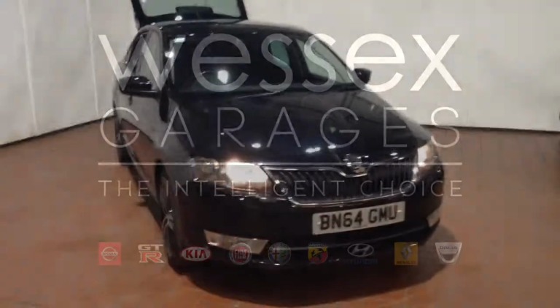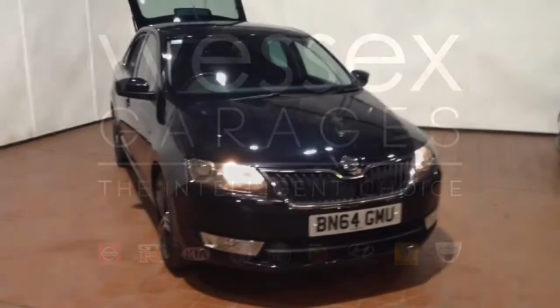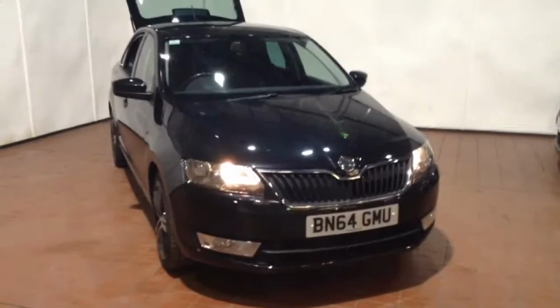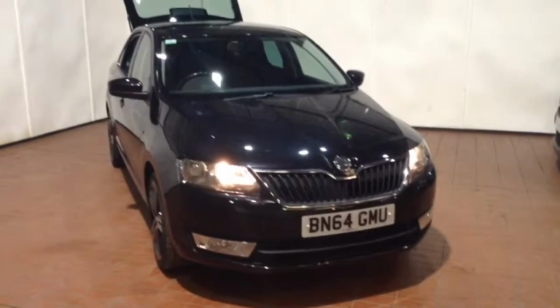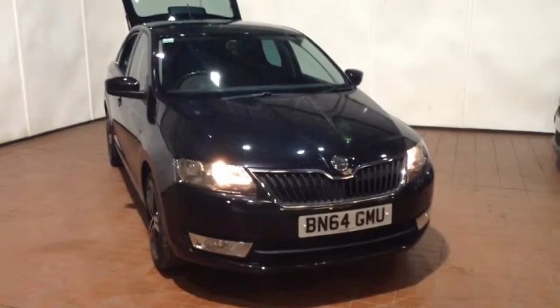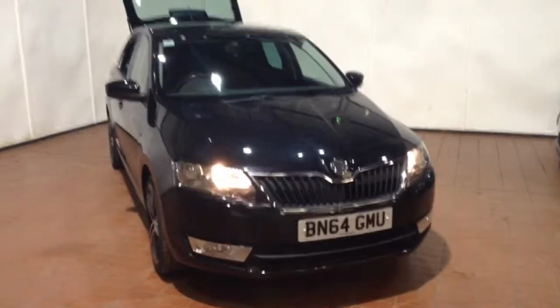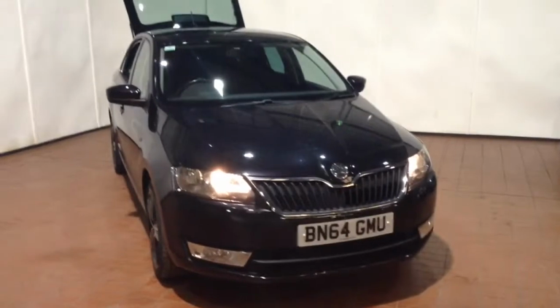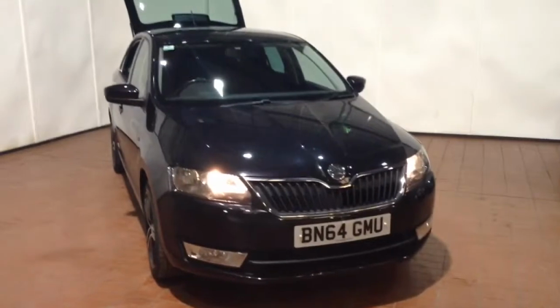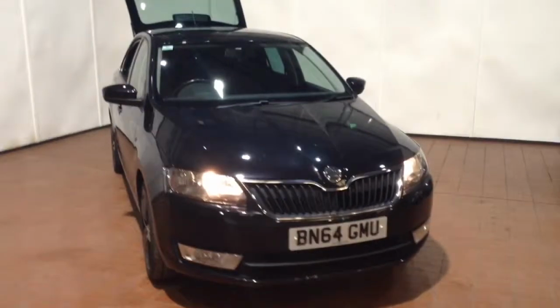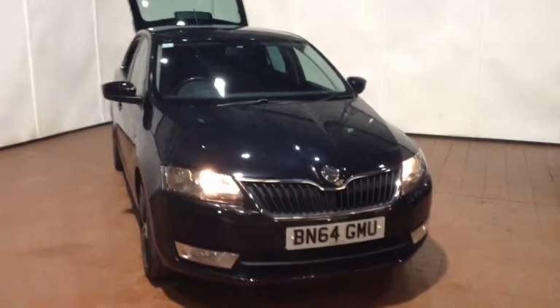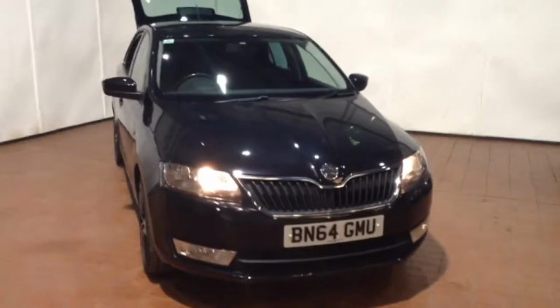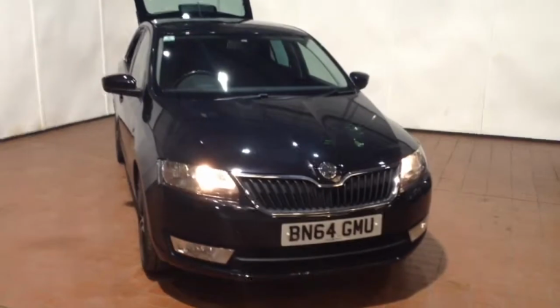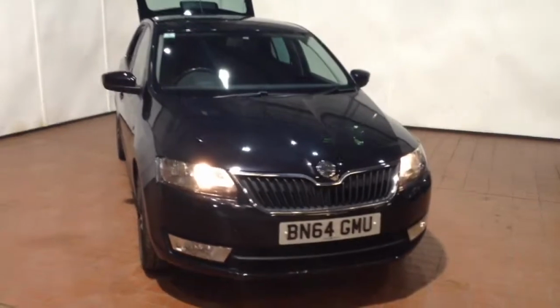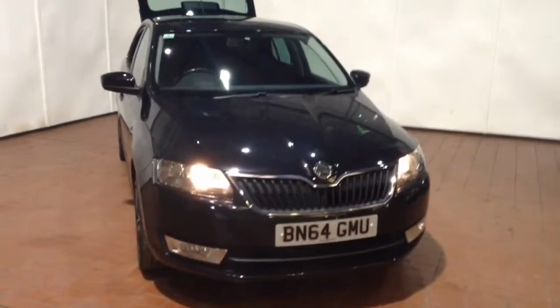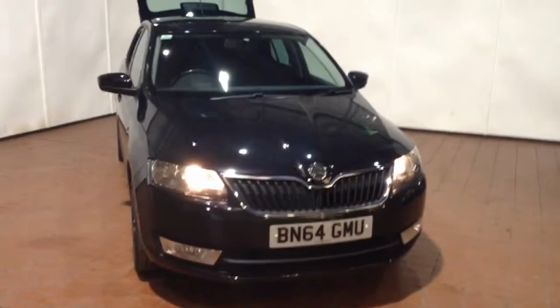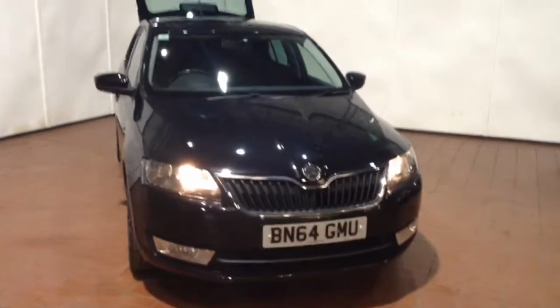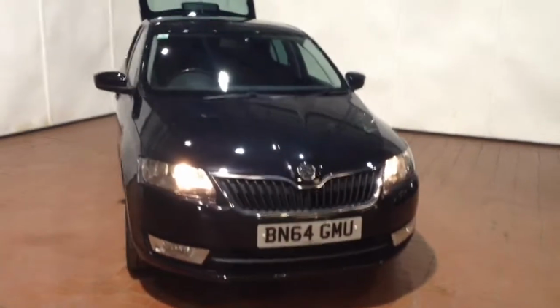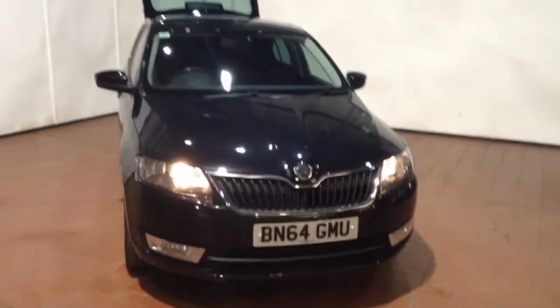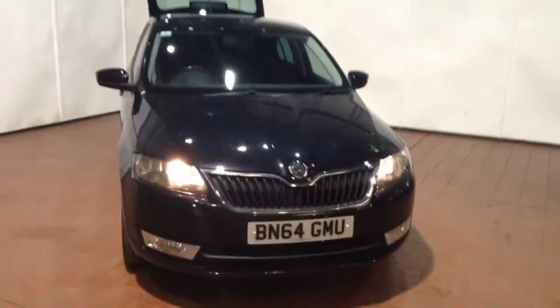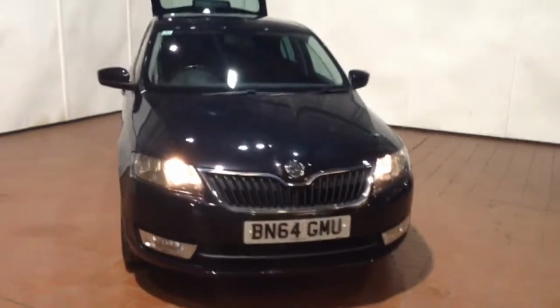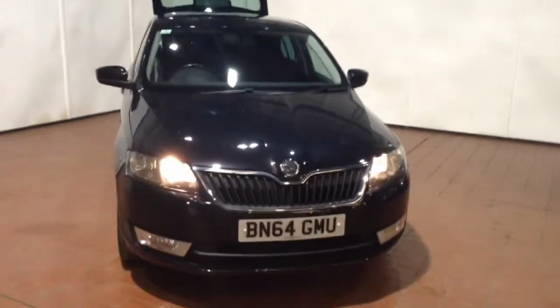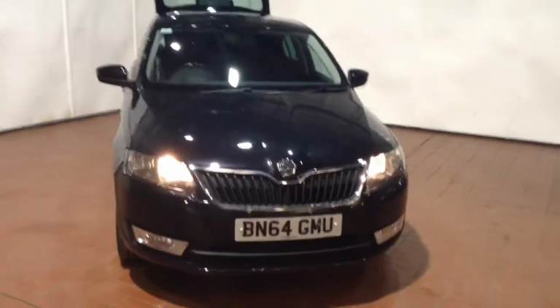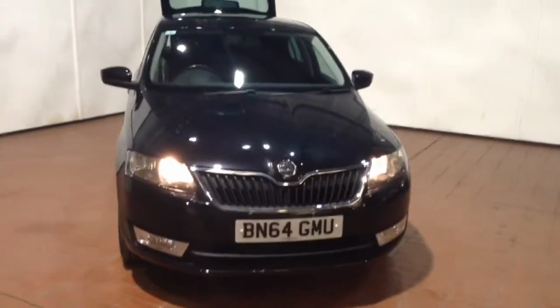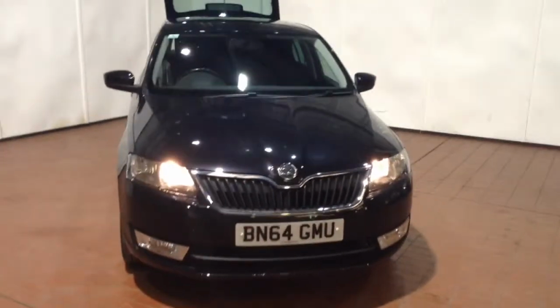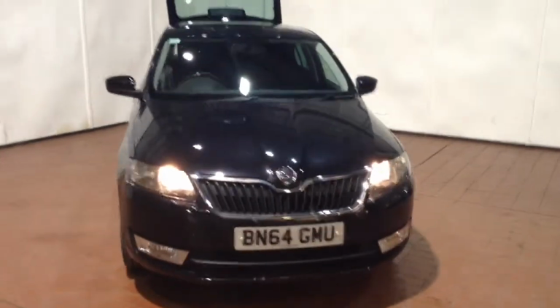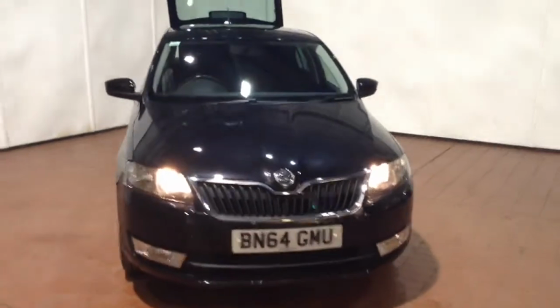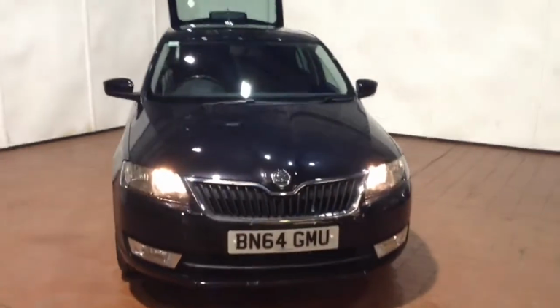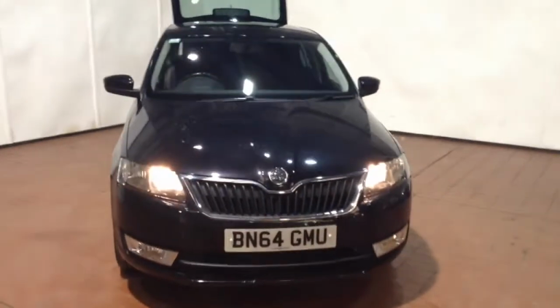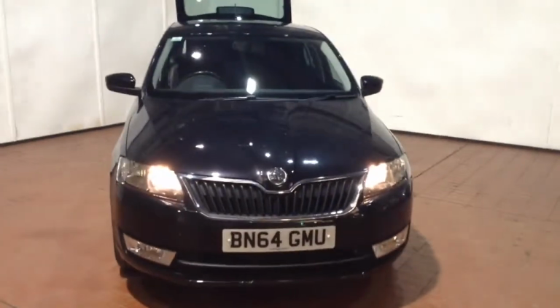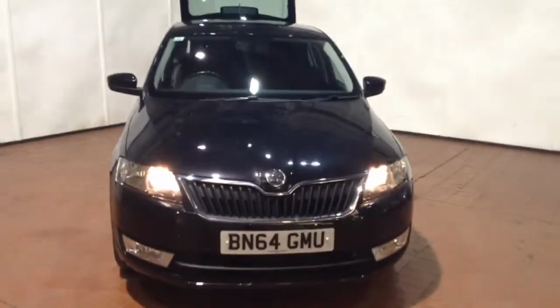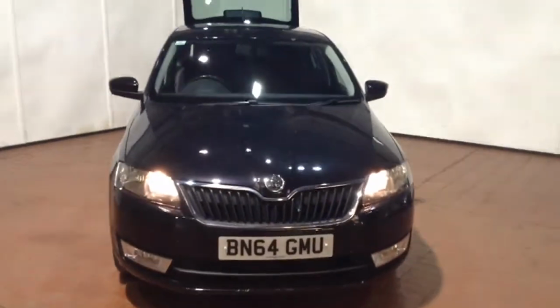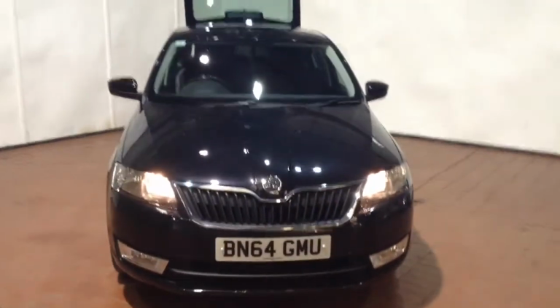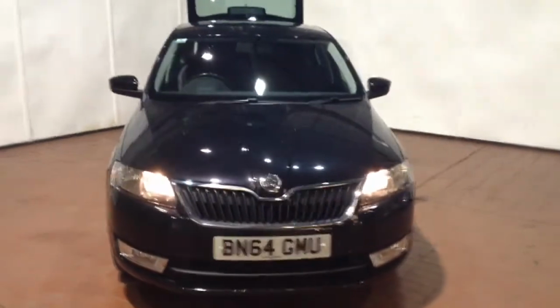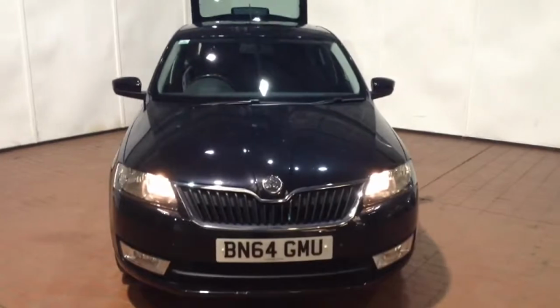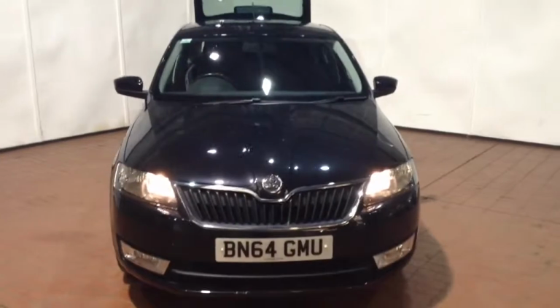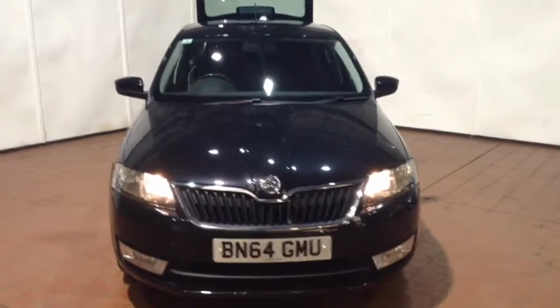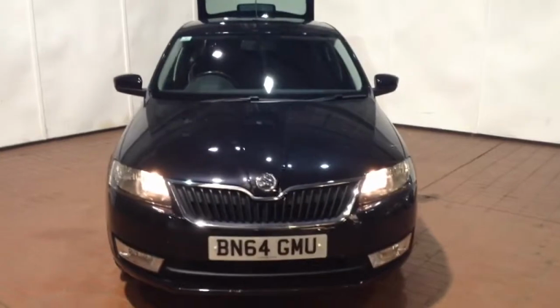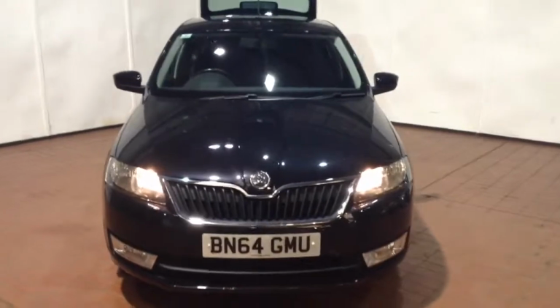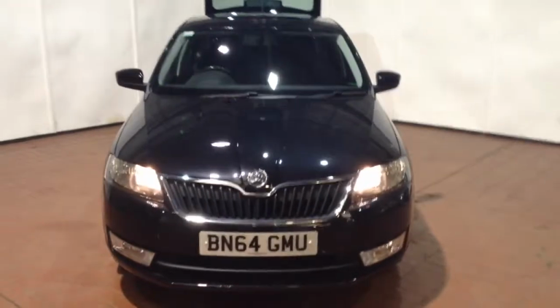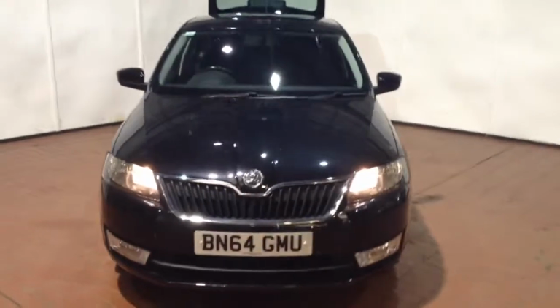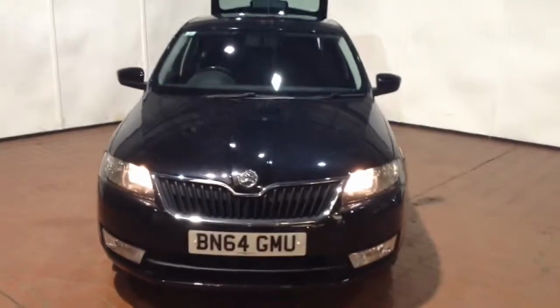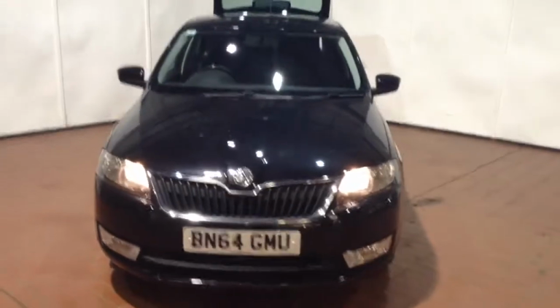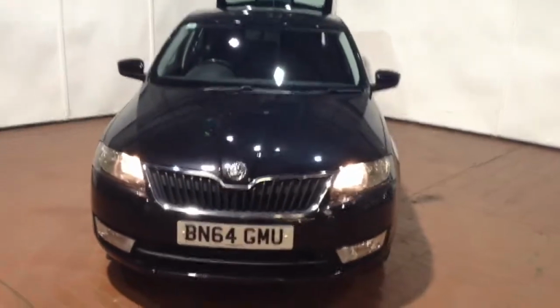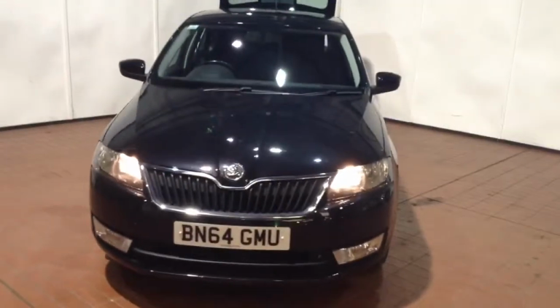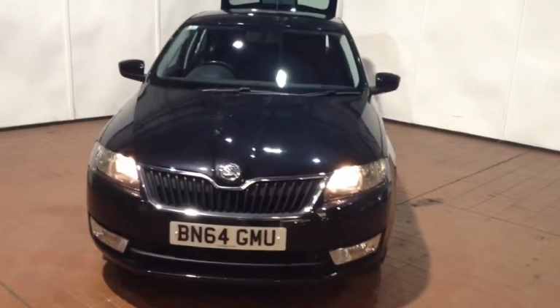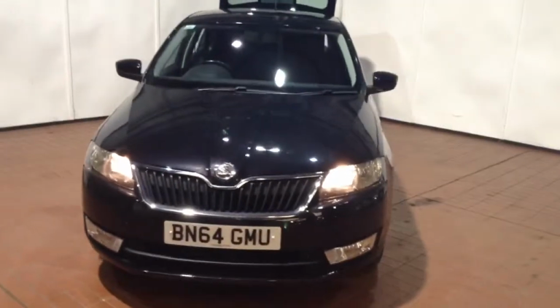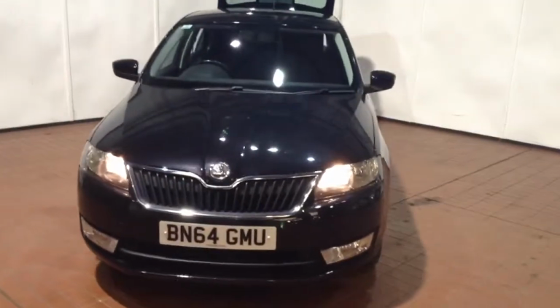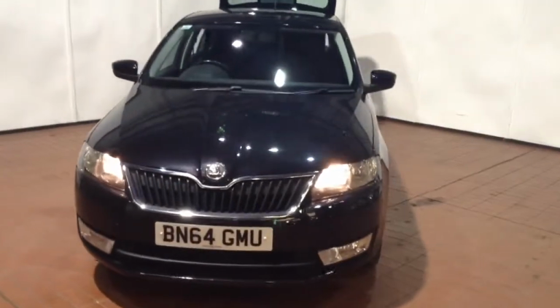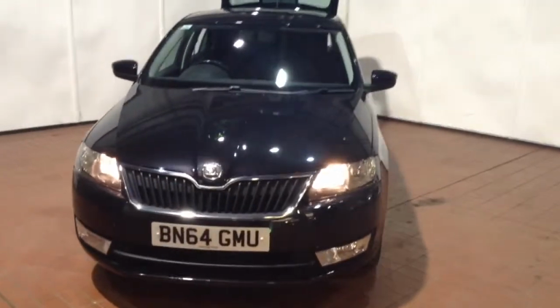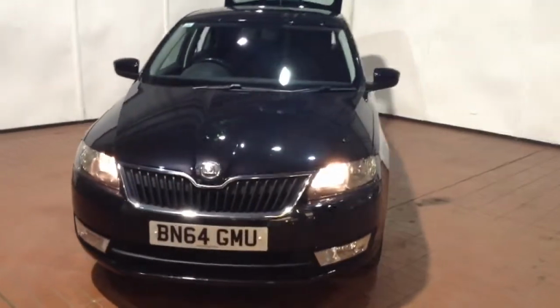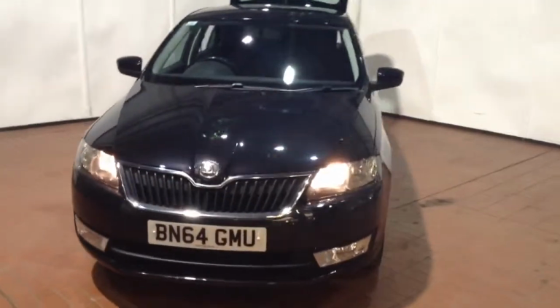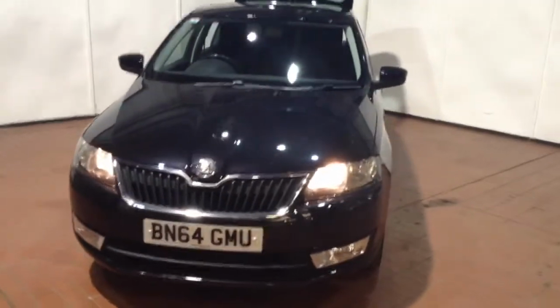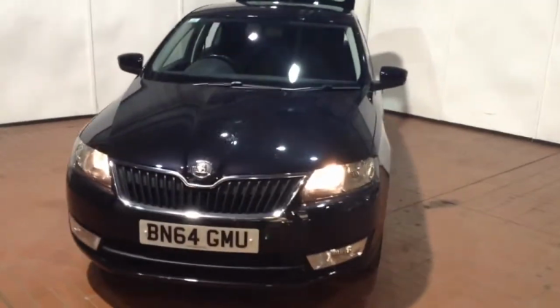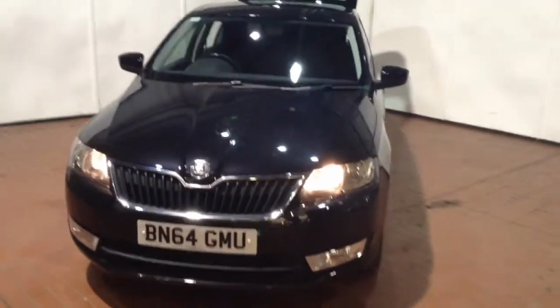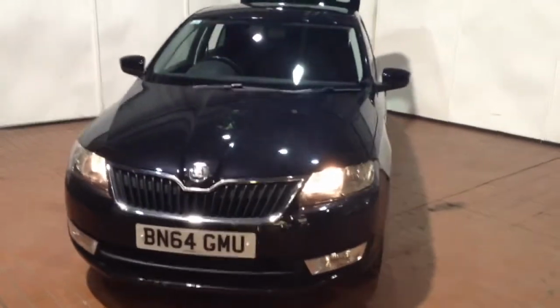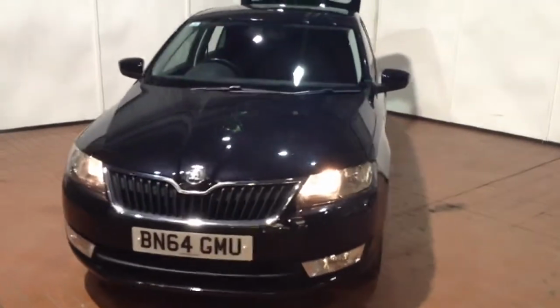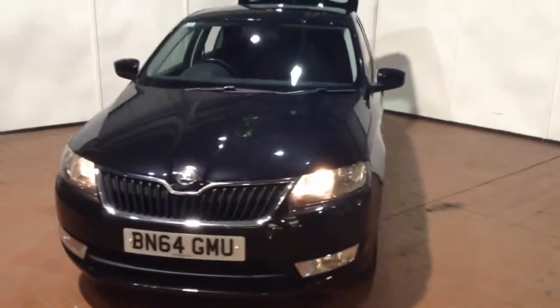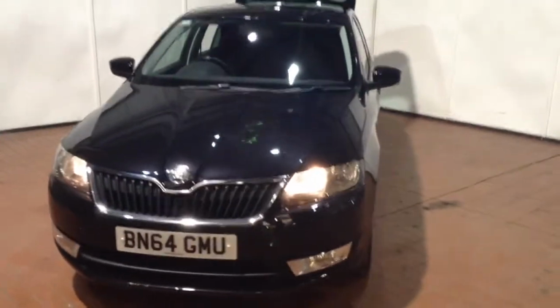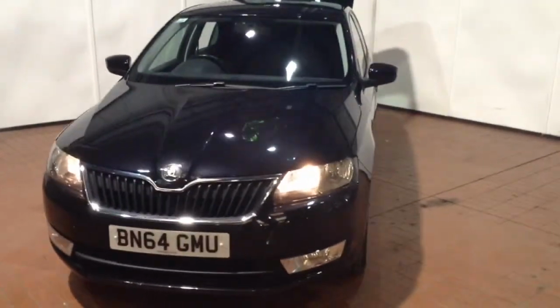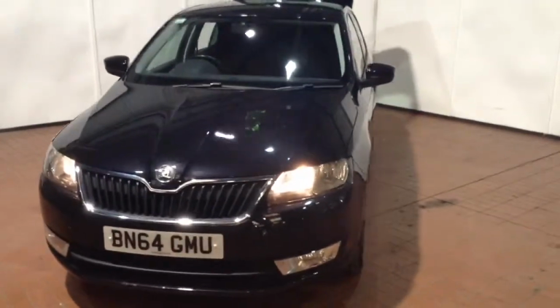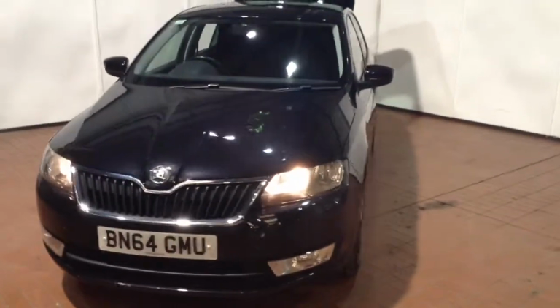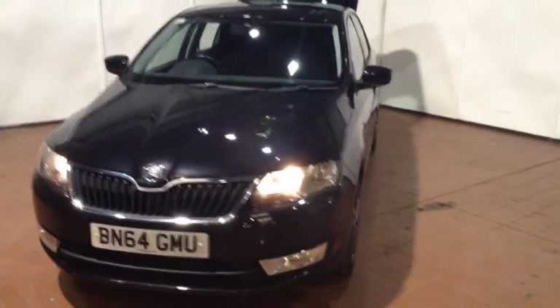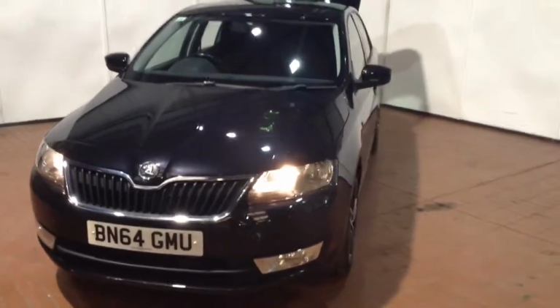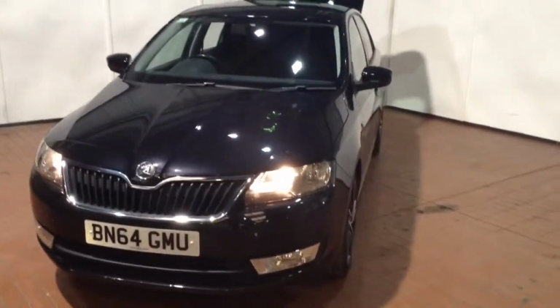Welcome to Wessex Garages in Newport. In today's presentation we have a Skoda Rapid TSI Black Edition model.